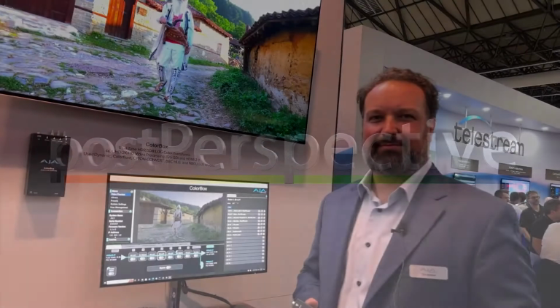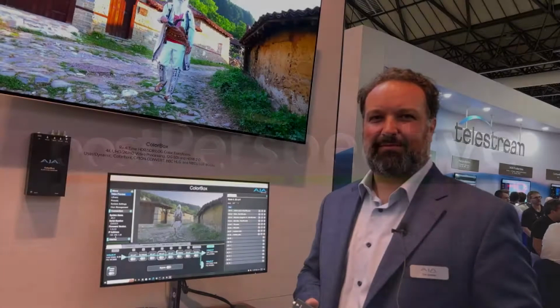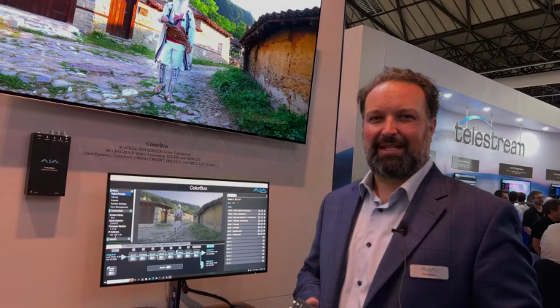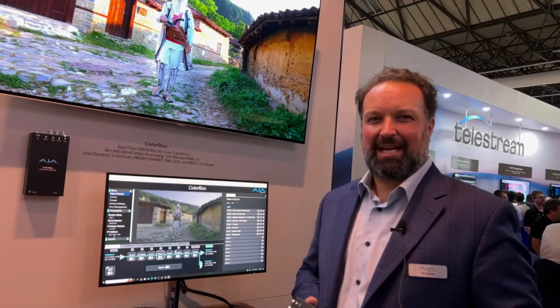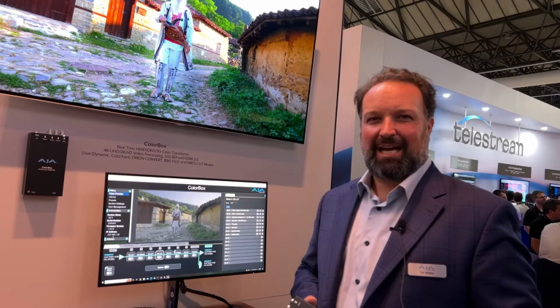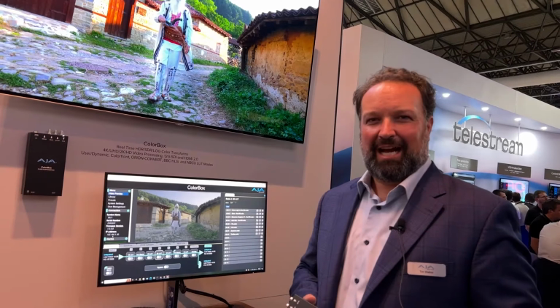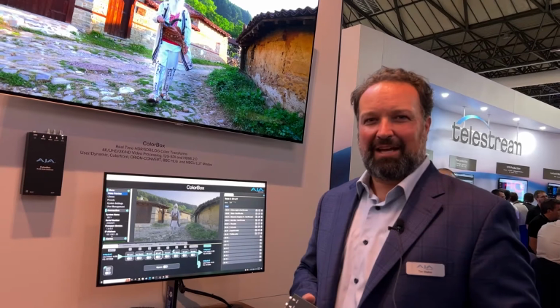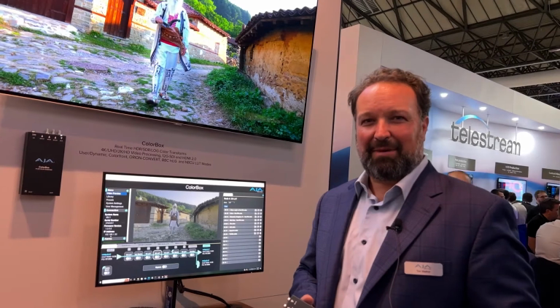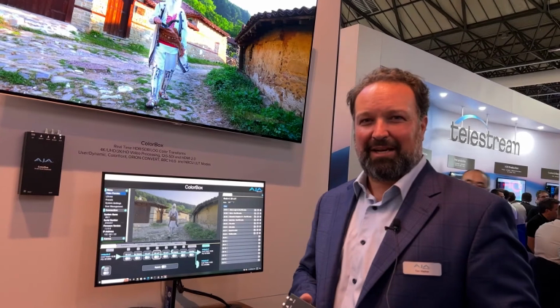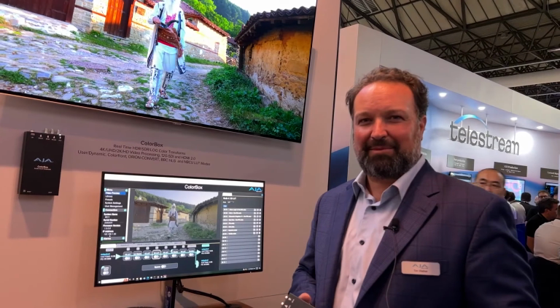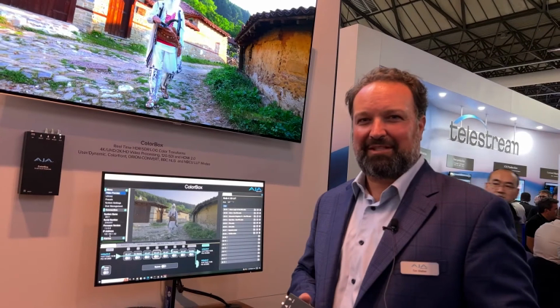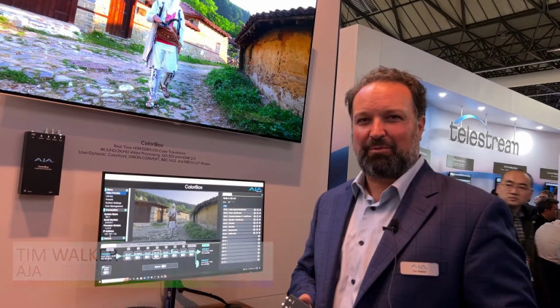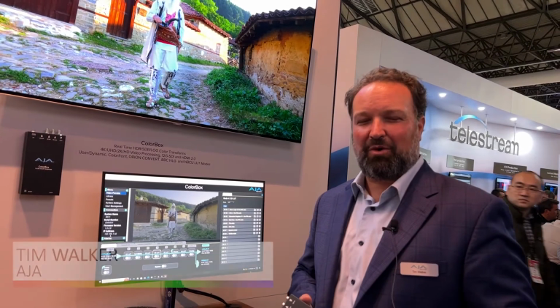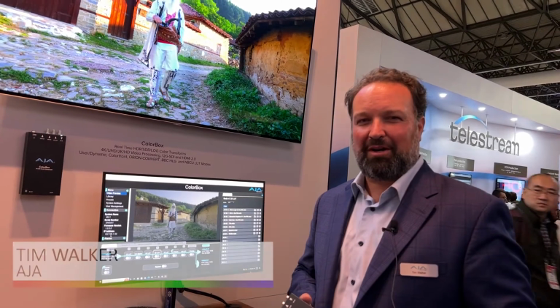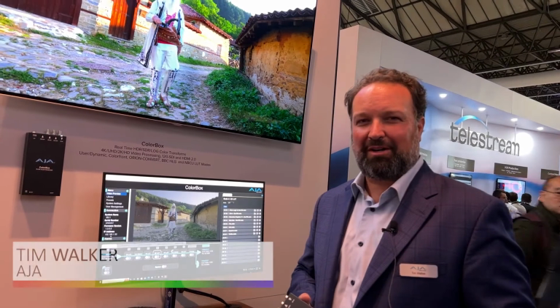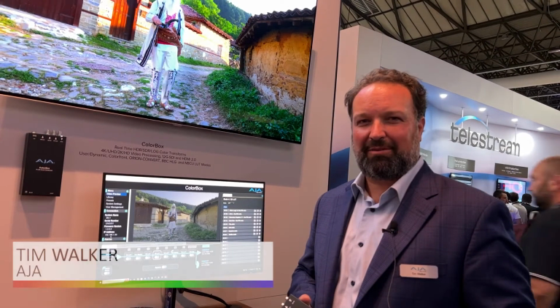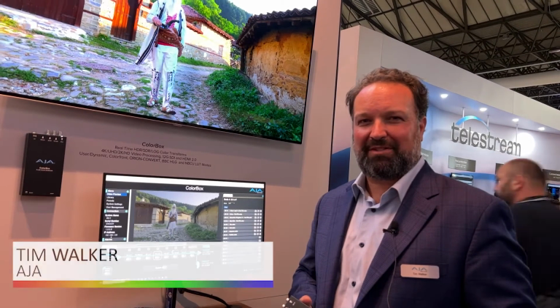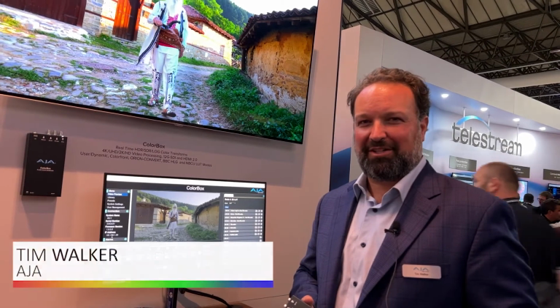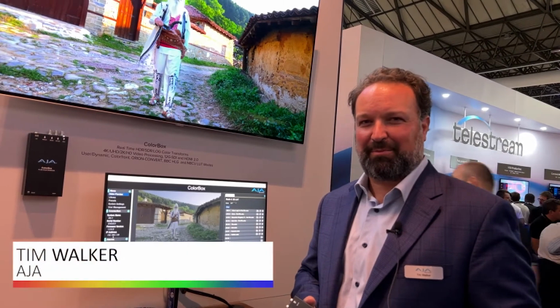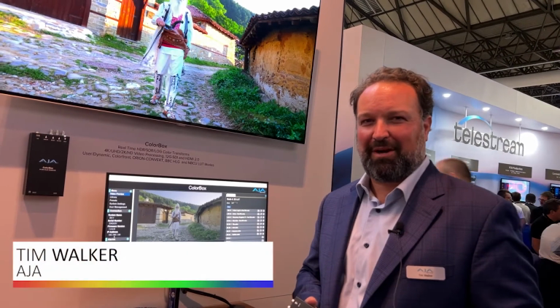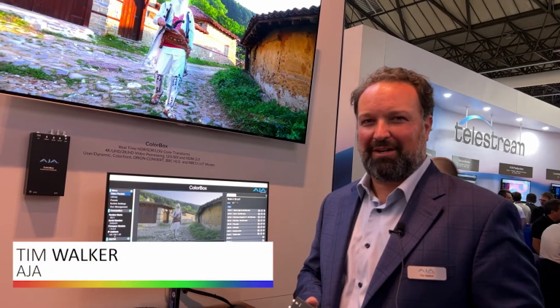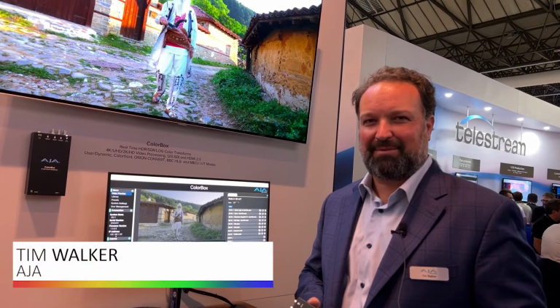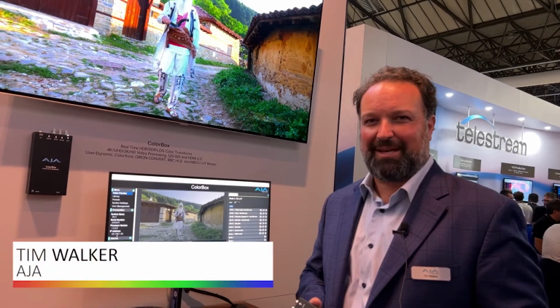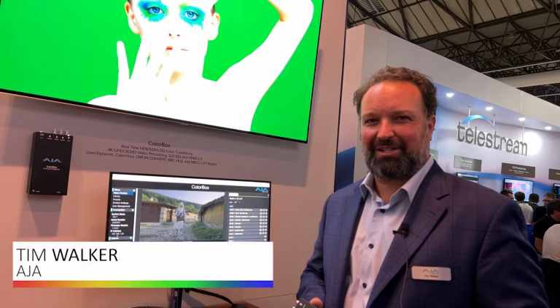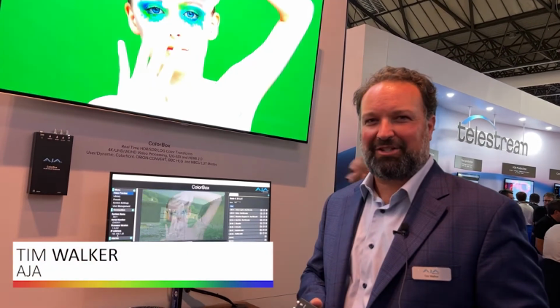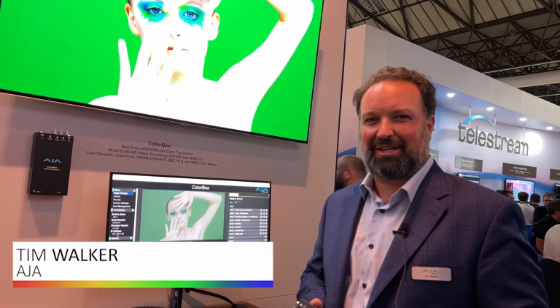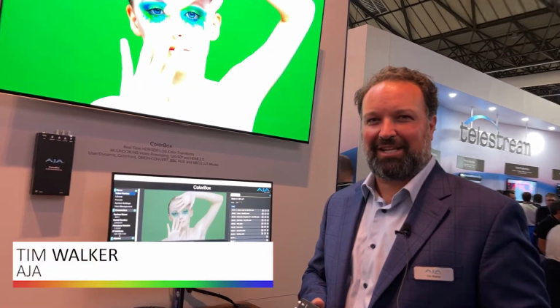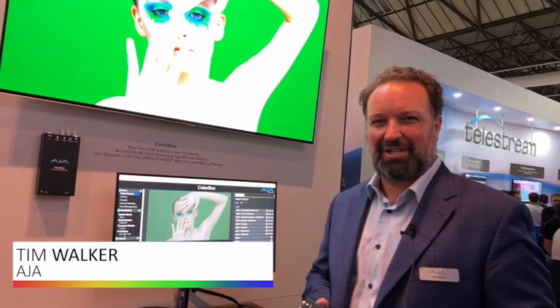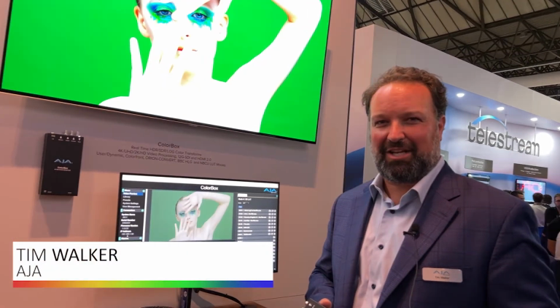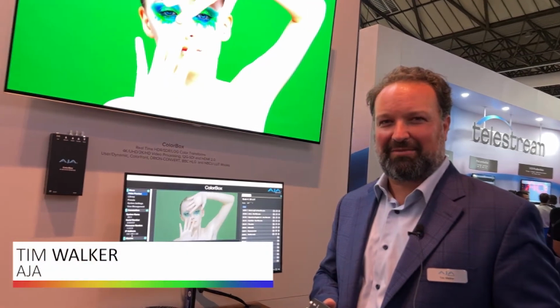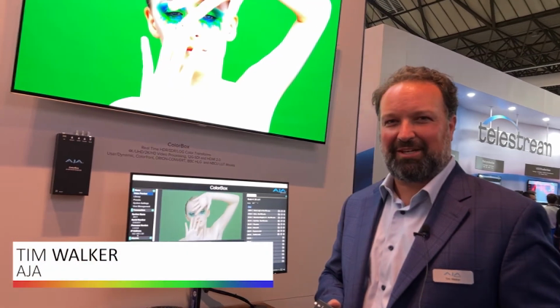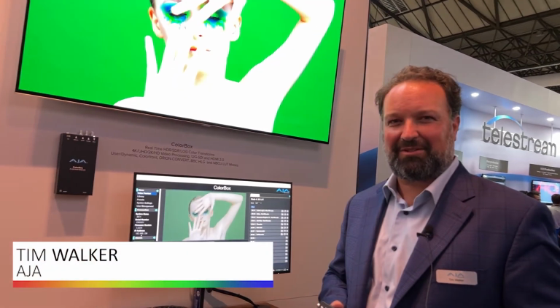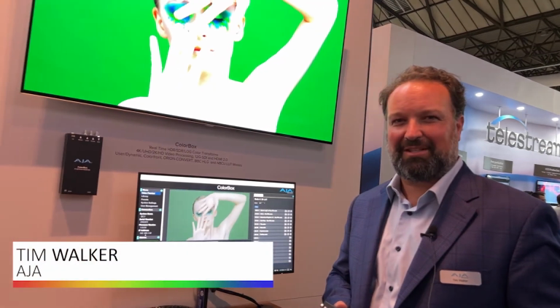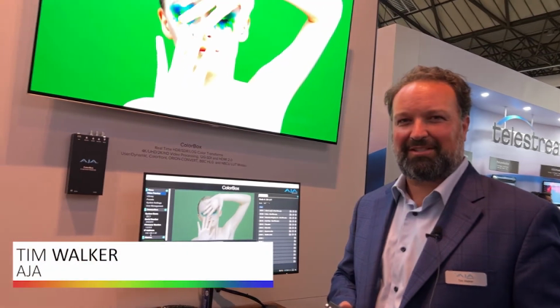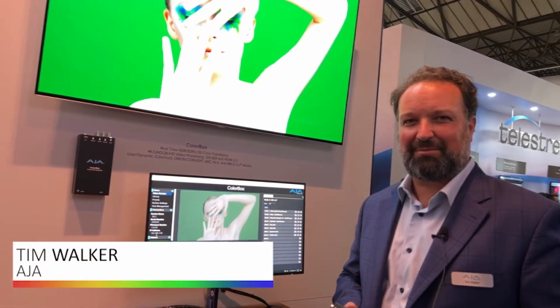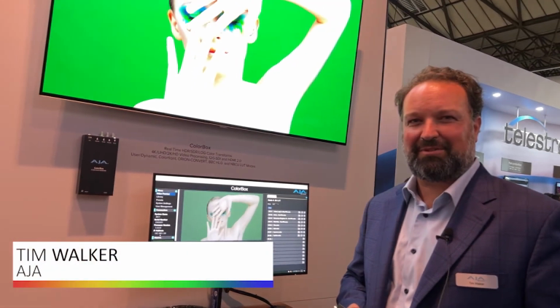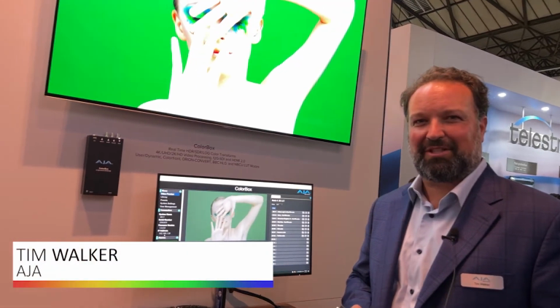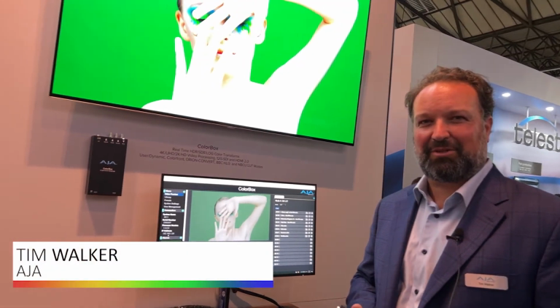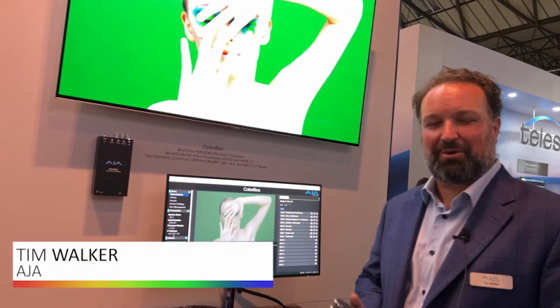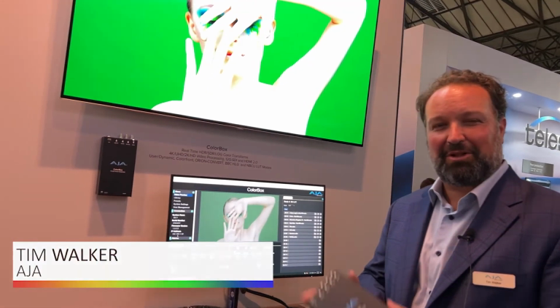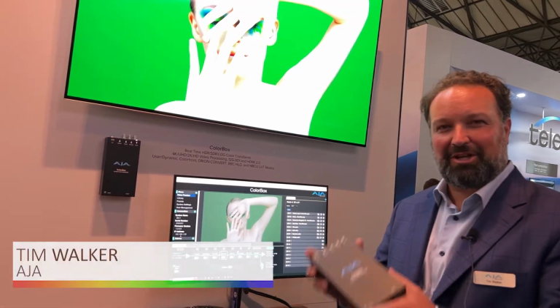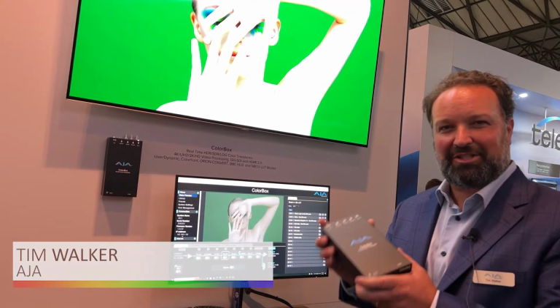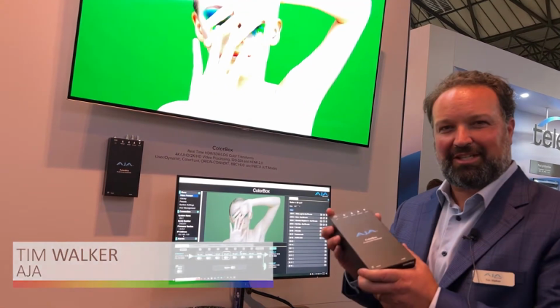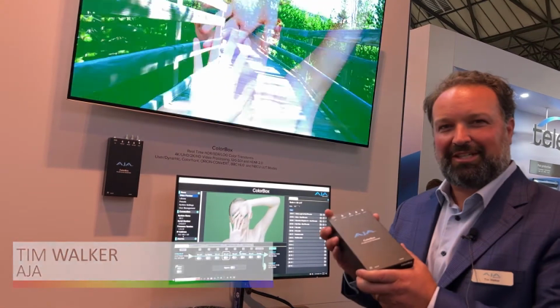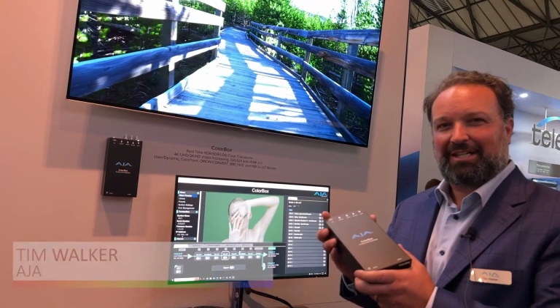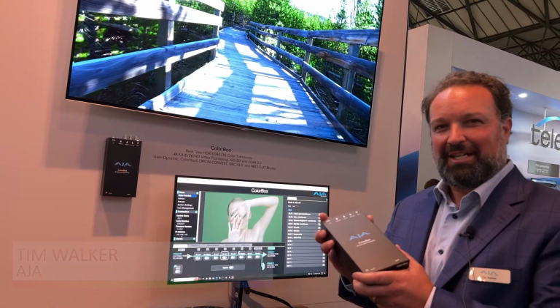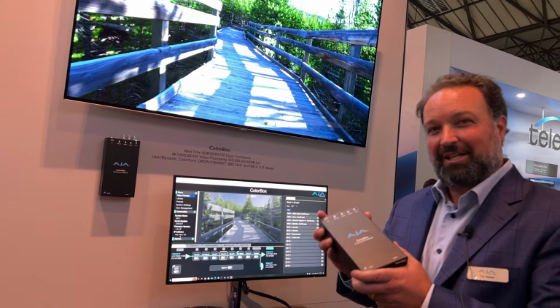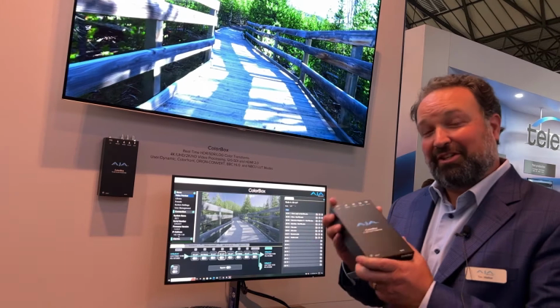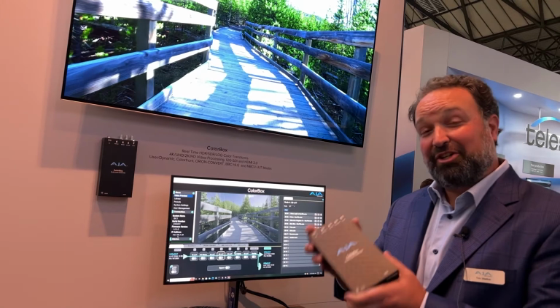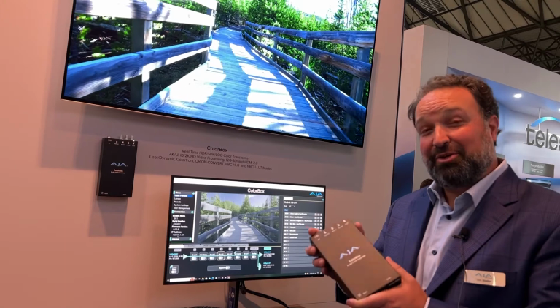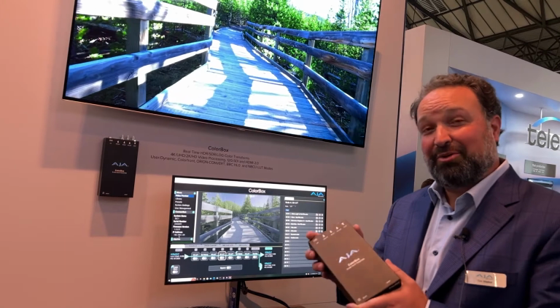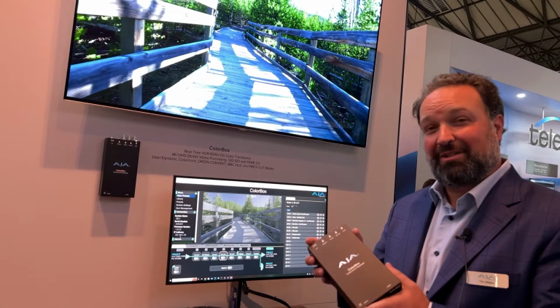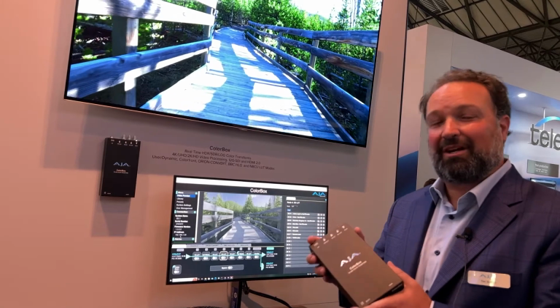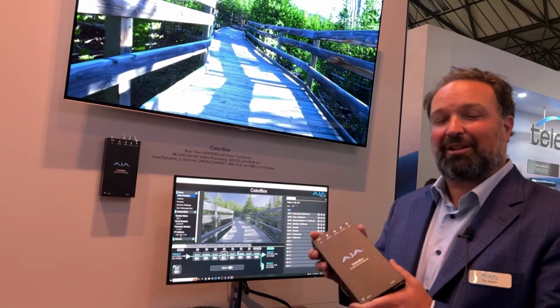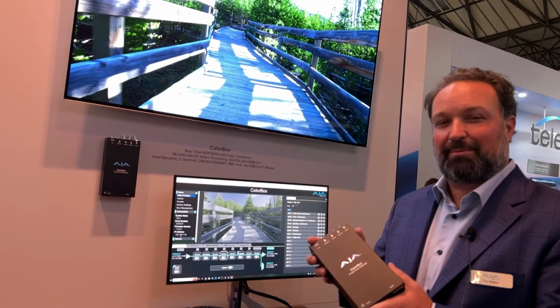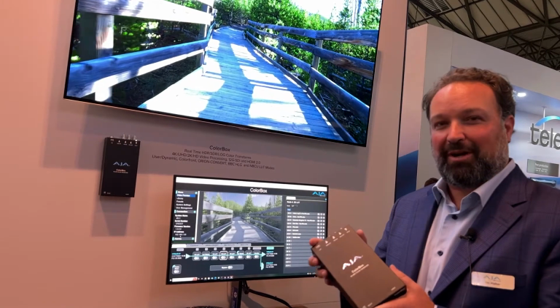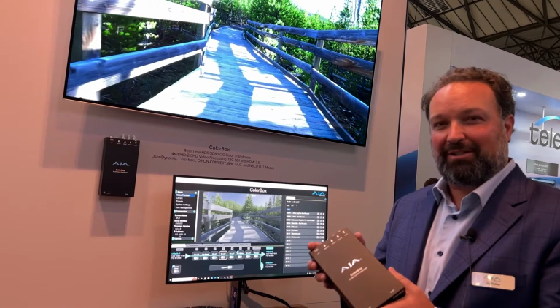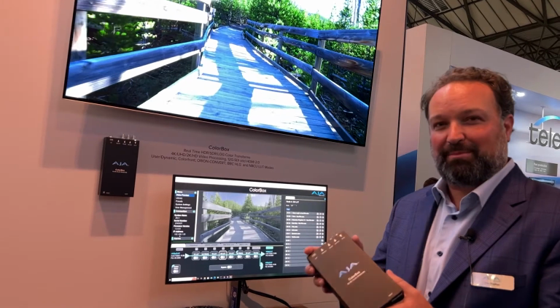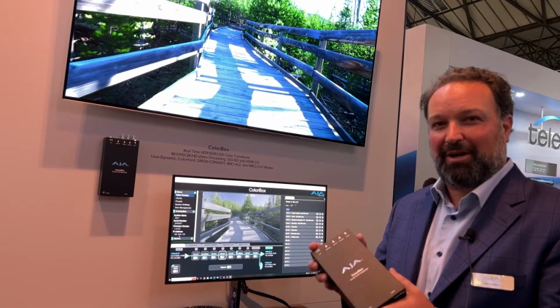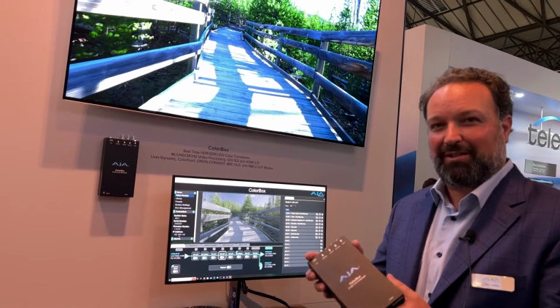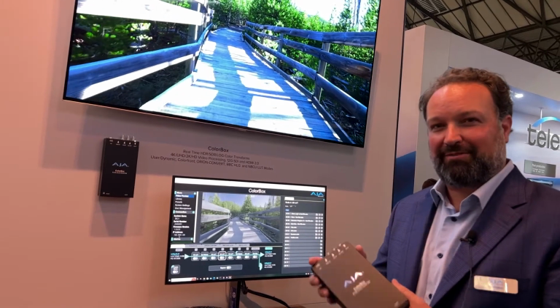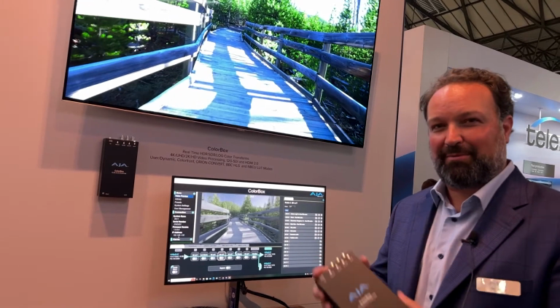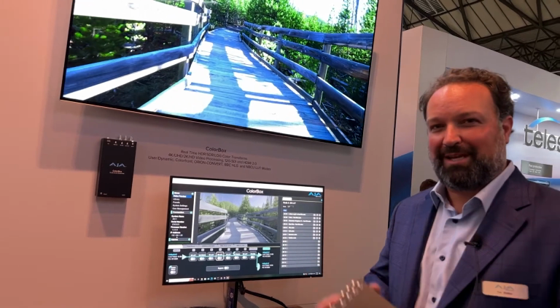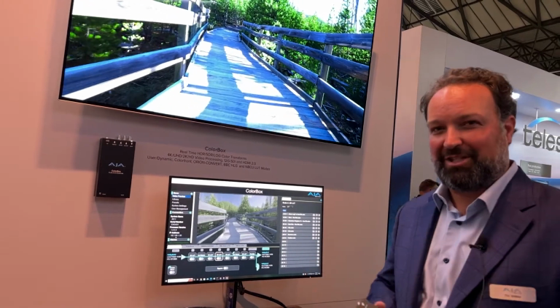Hi, my name is Tim Walker, Senior Product Manager at AJA Video Systems, and we're launching the new ColorBox product from AJA.